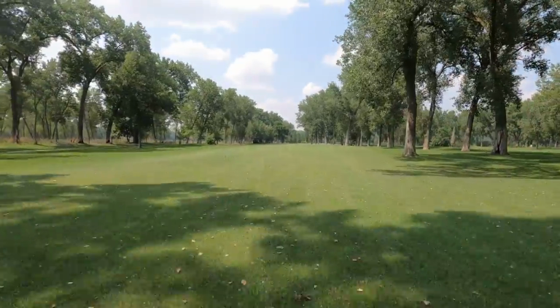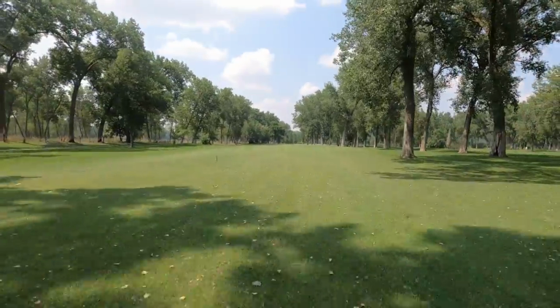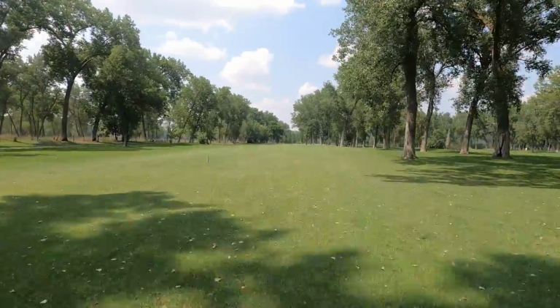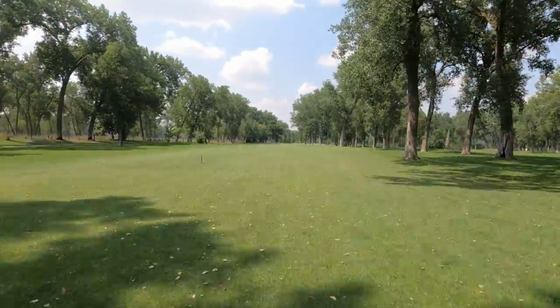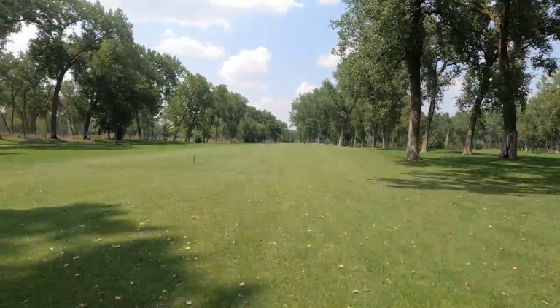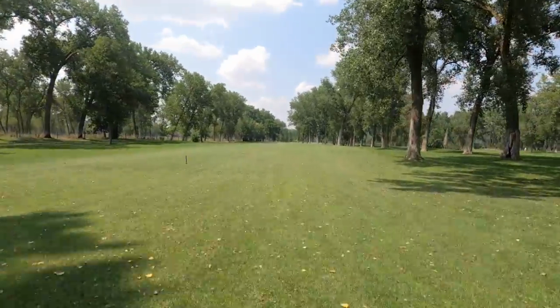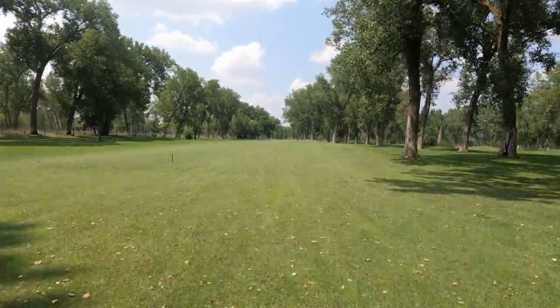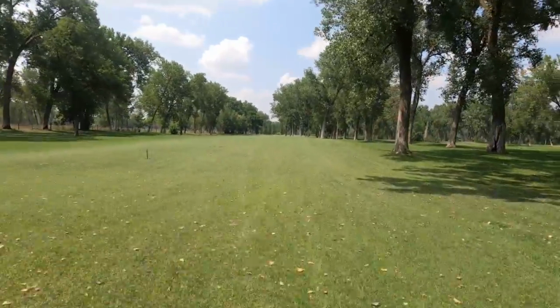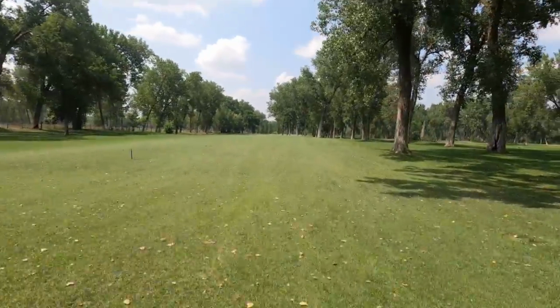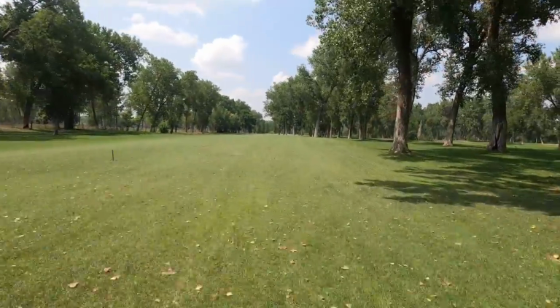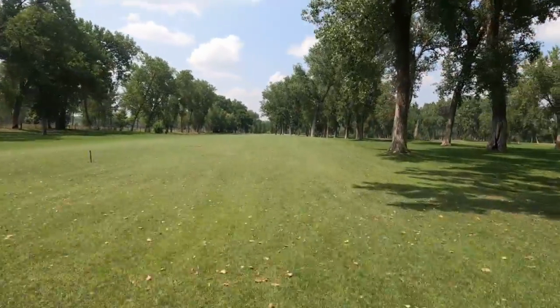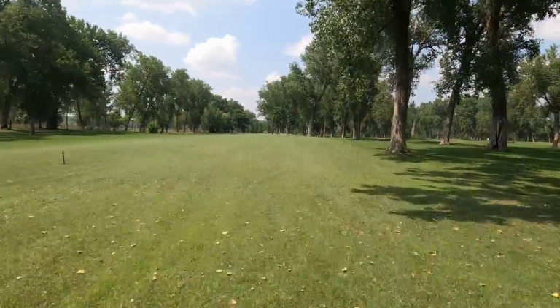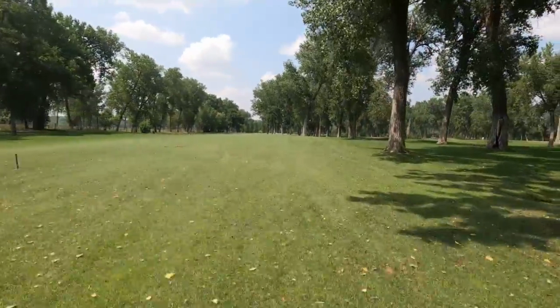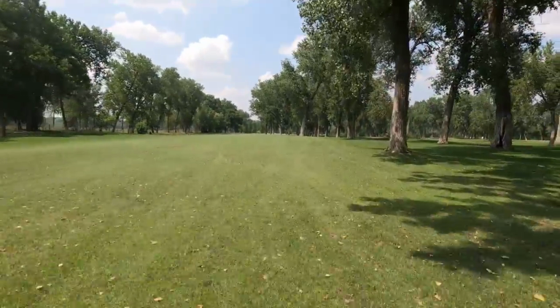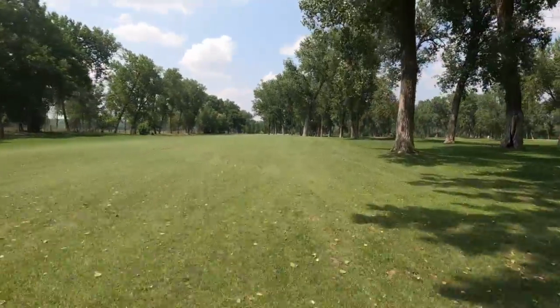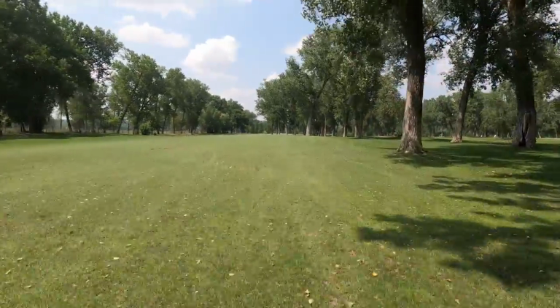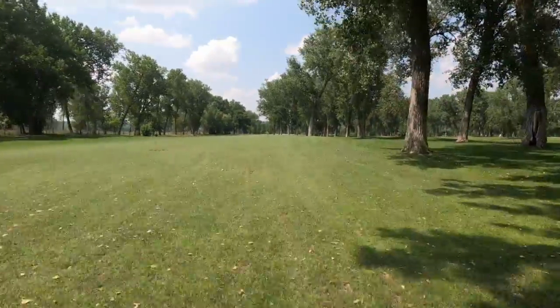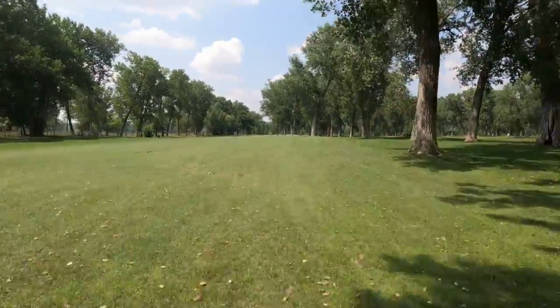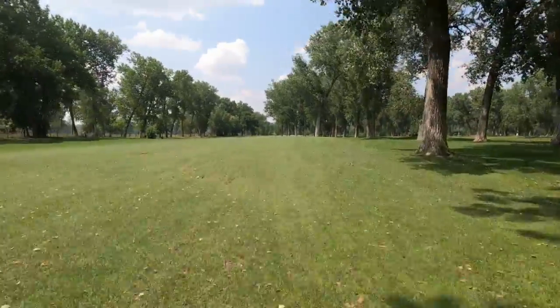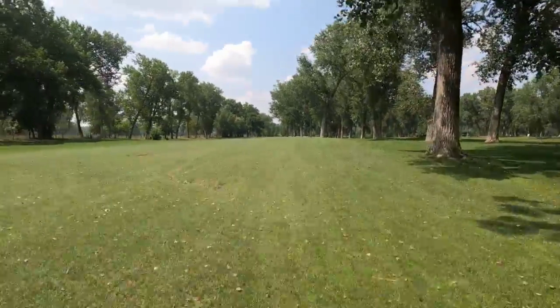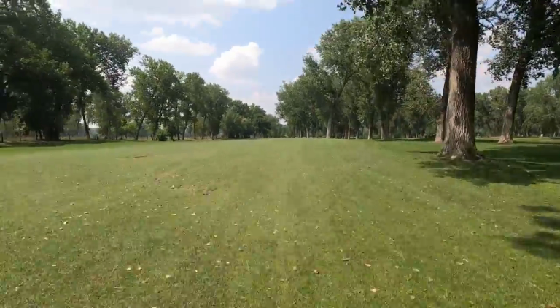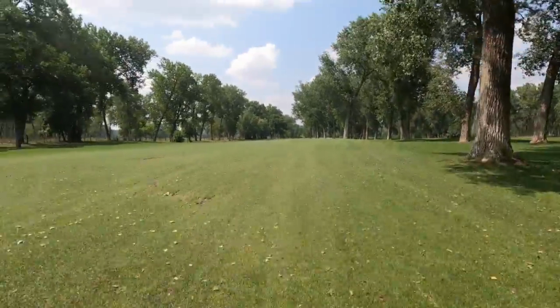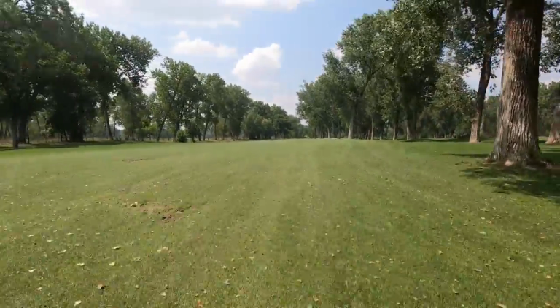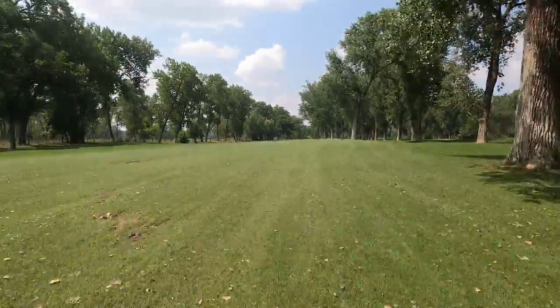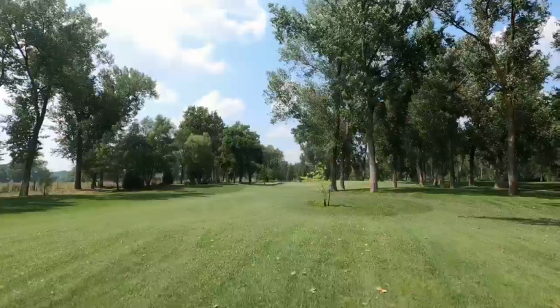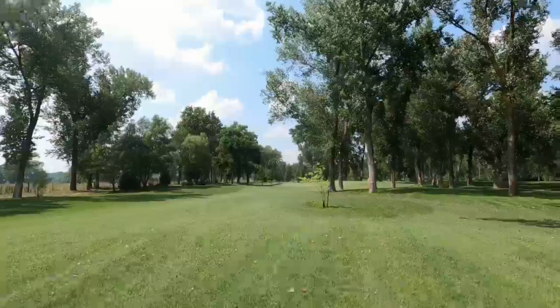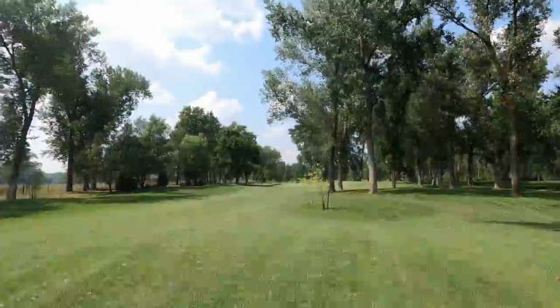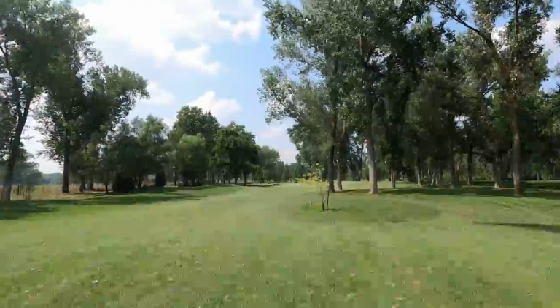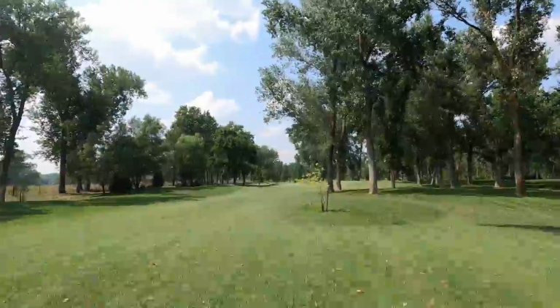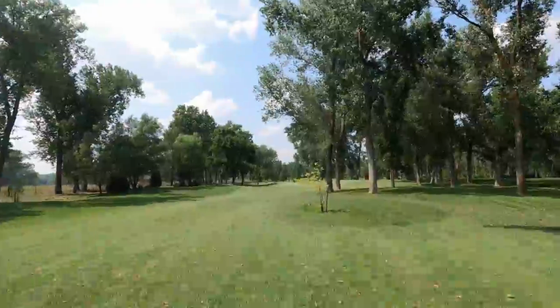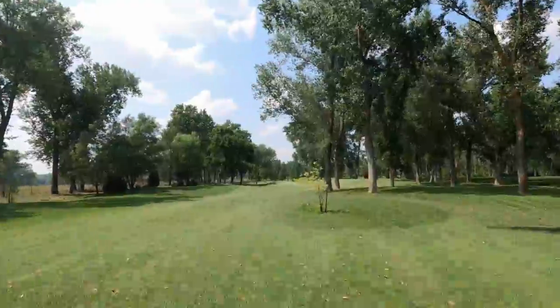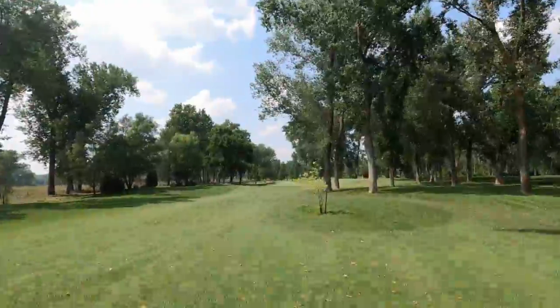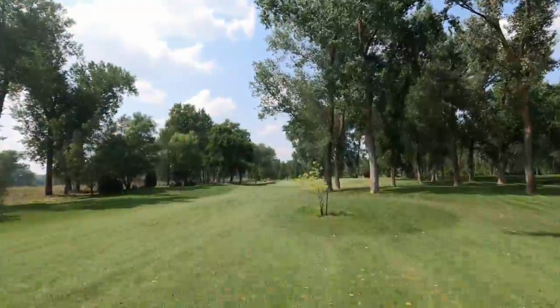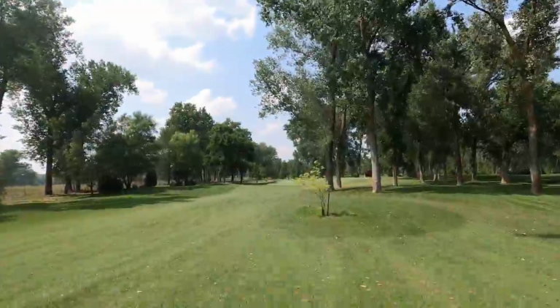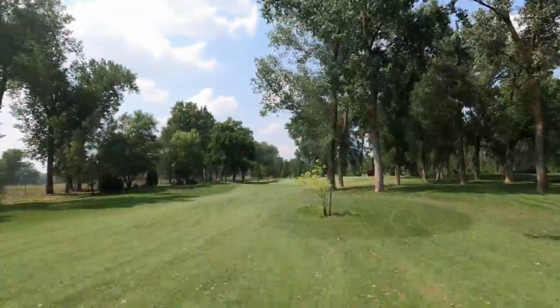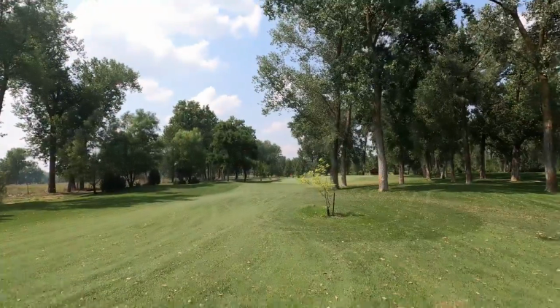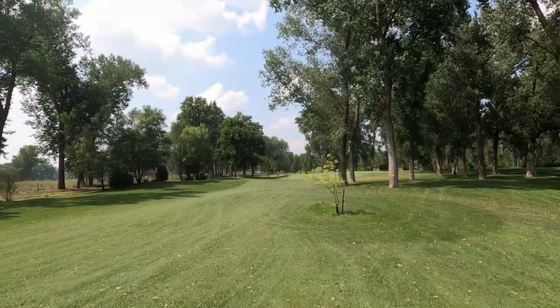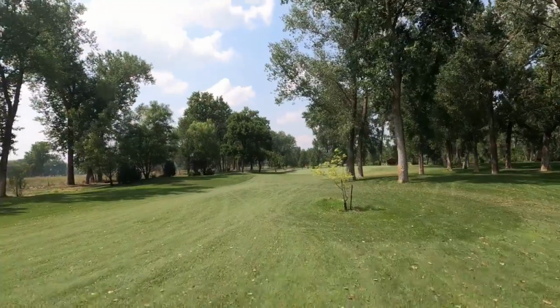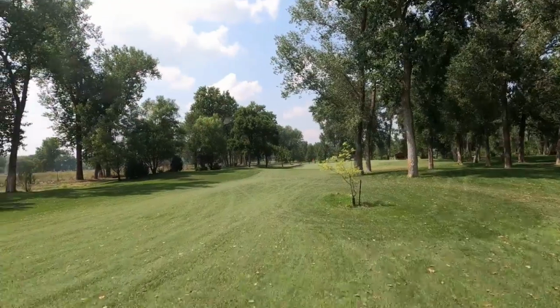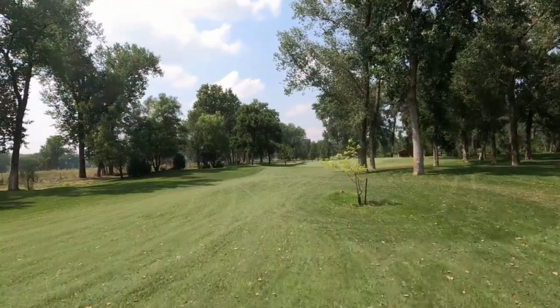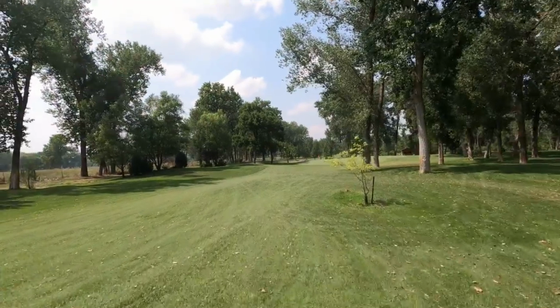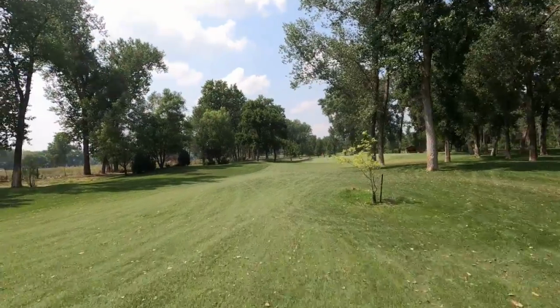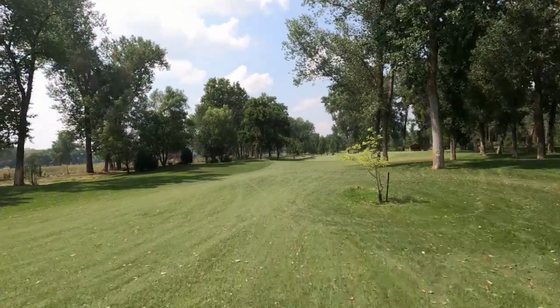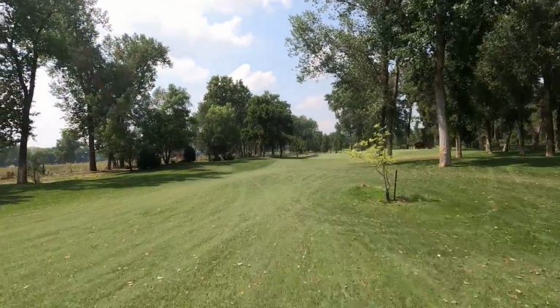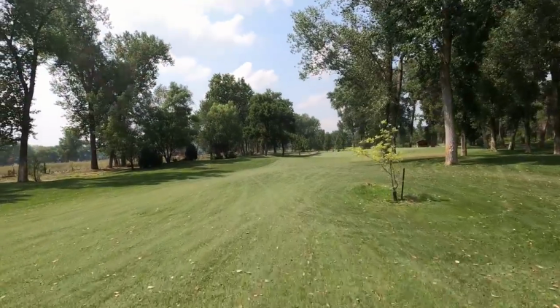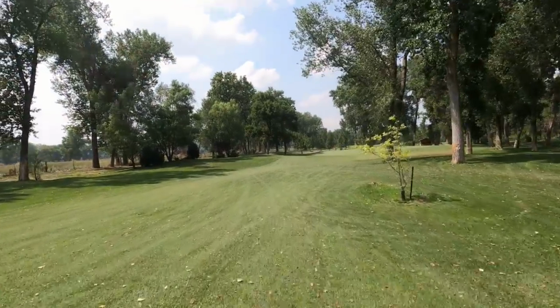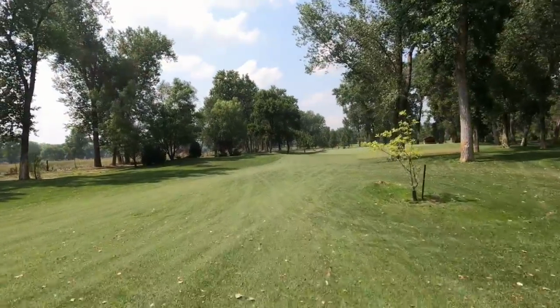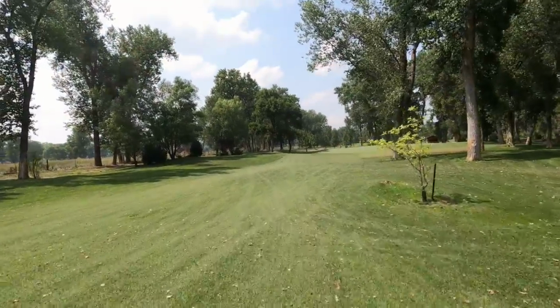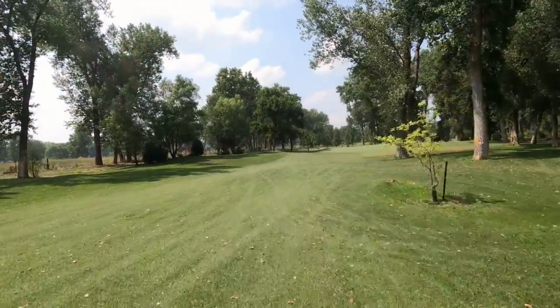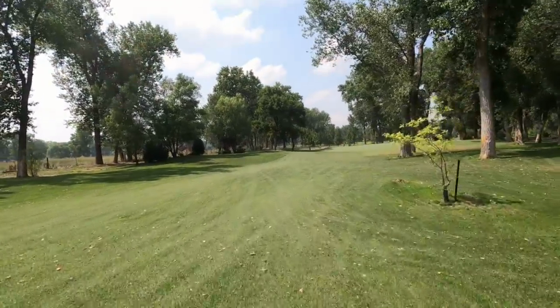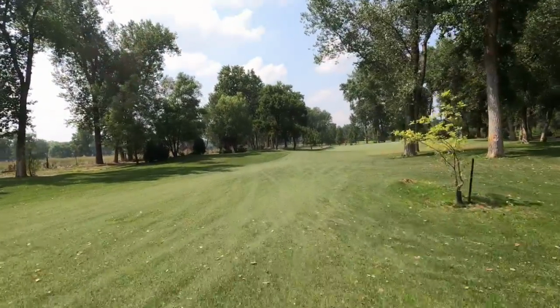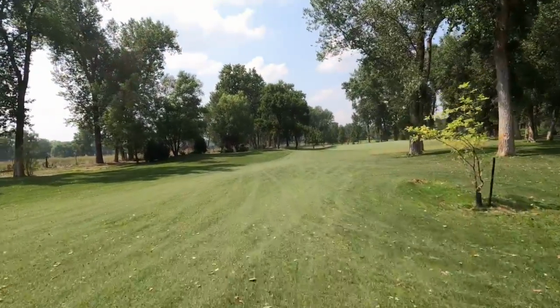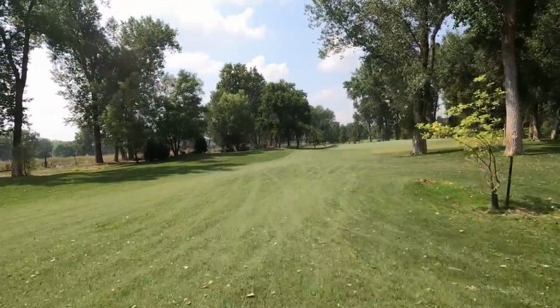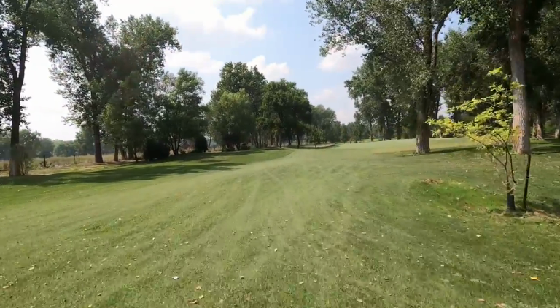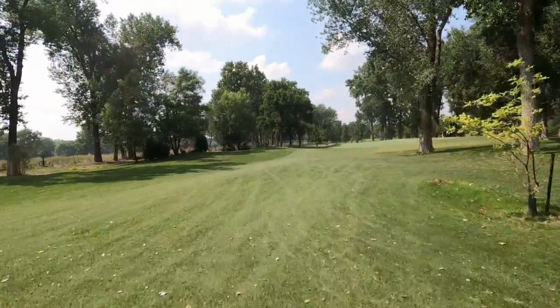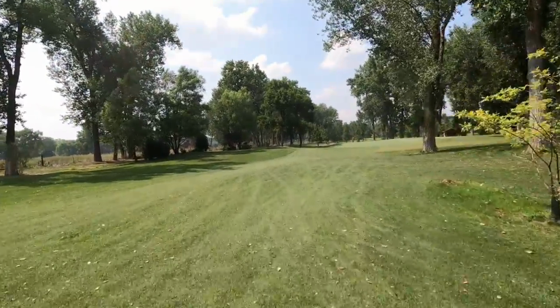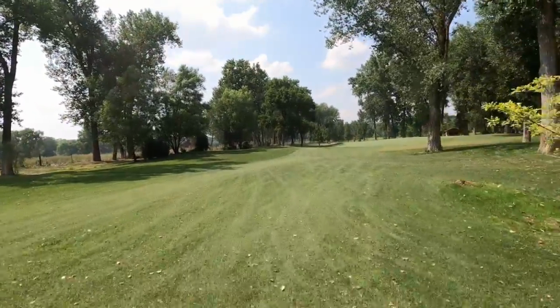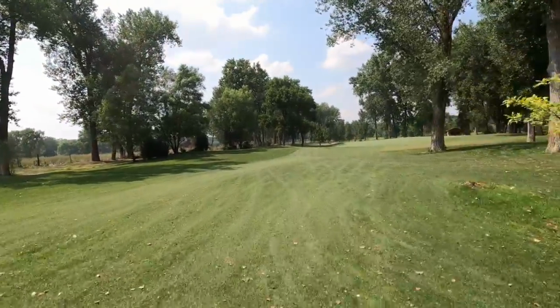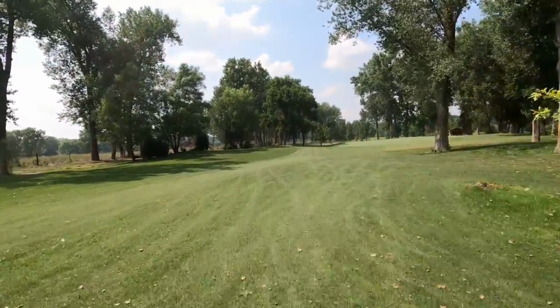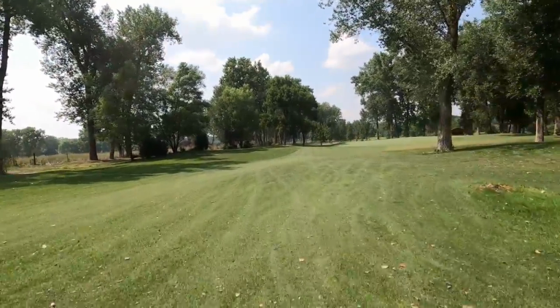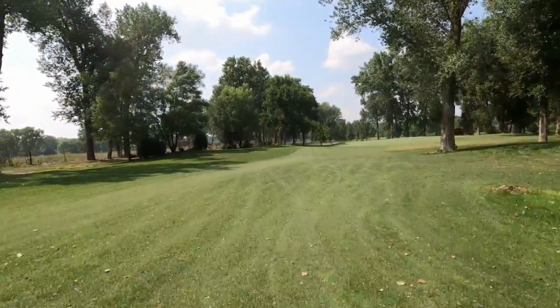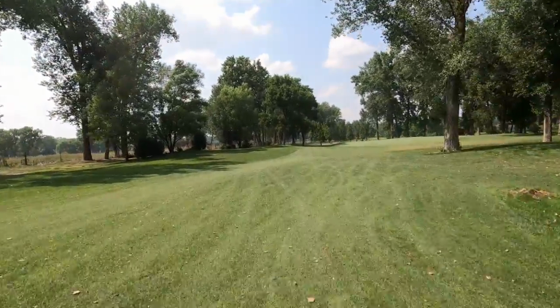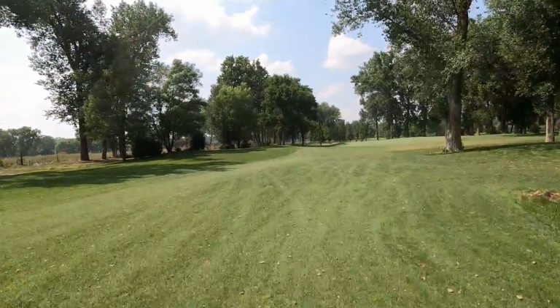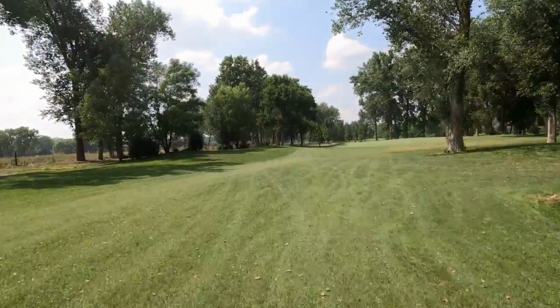The cottonwood trees on the course make for an exciting golf round. It feels like it's almost raining sometimes in the wind because of the cotton that goes through the course — something I've never witnessed on any golf course I've ever played.